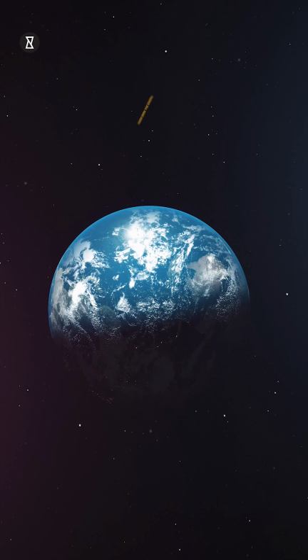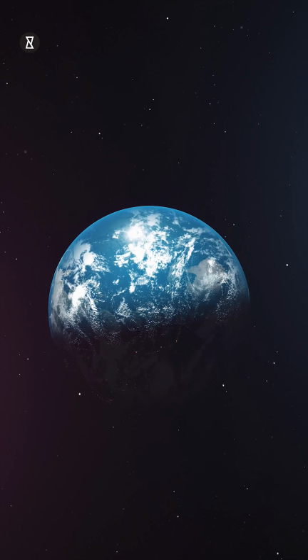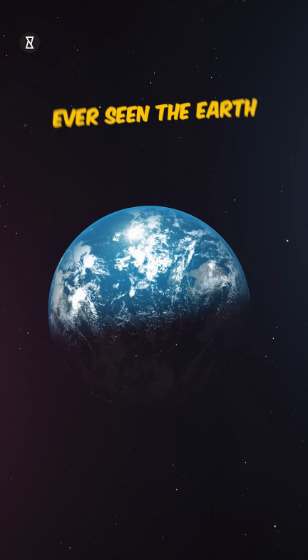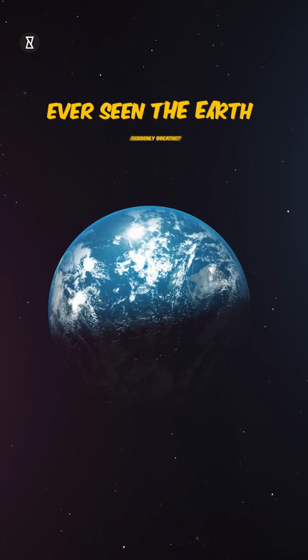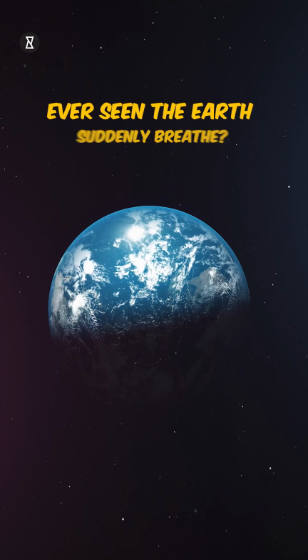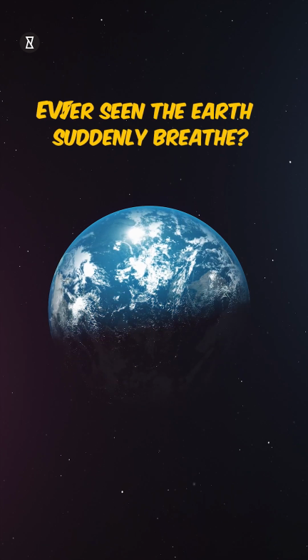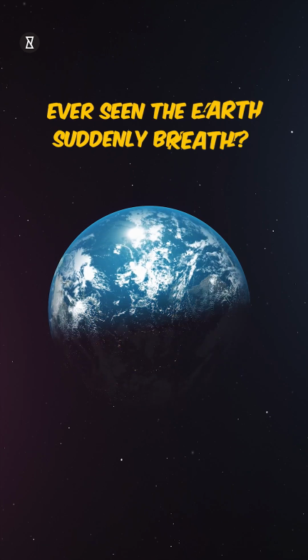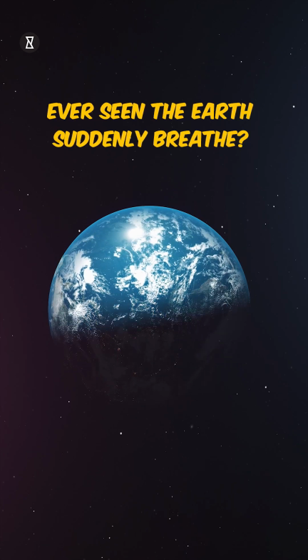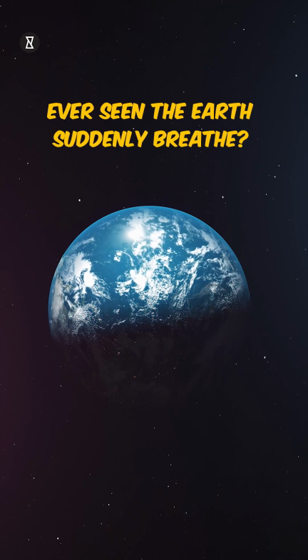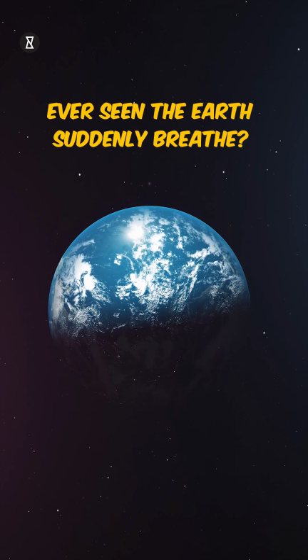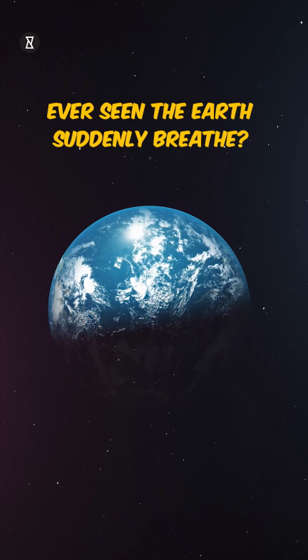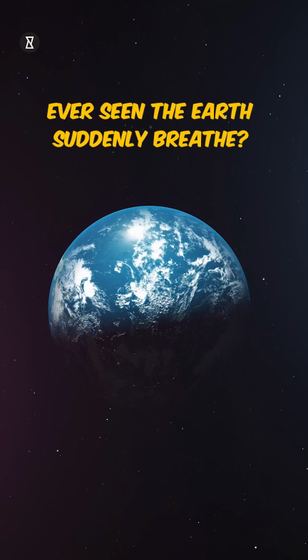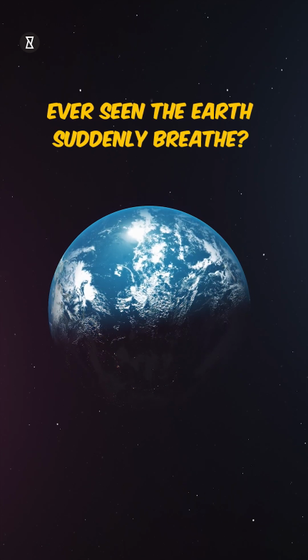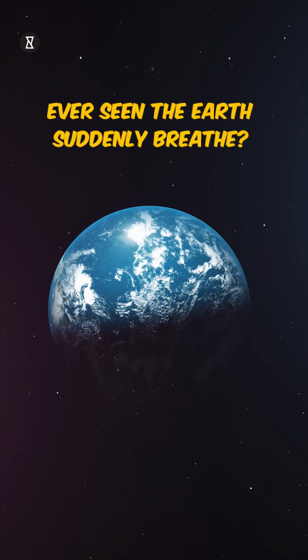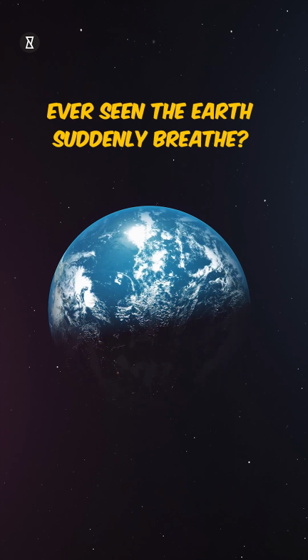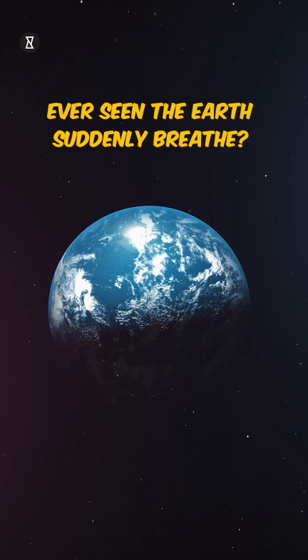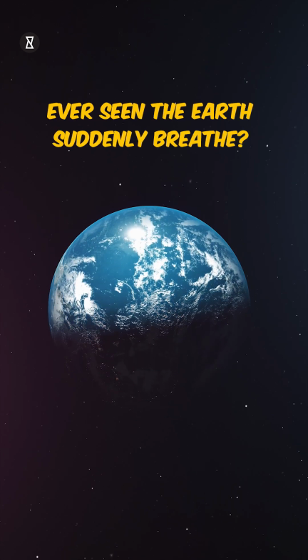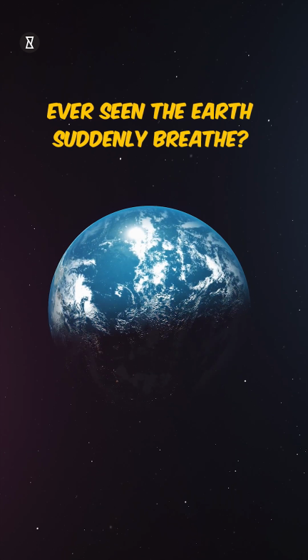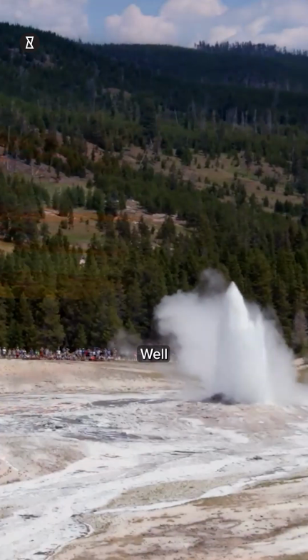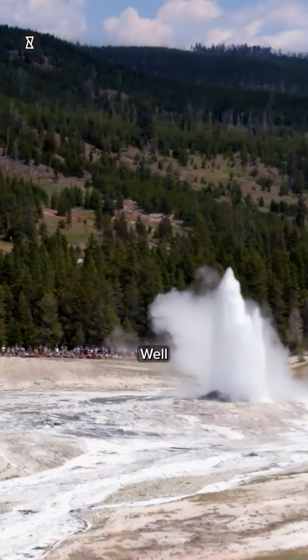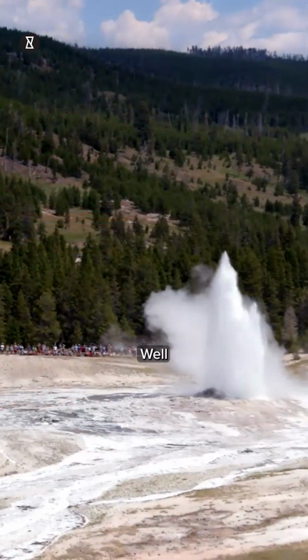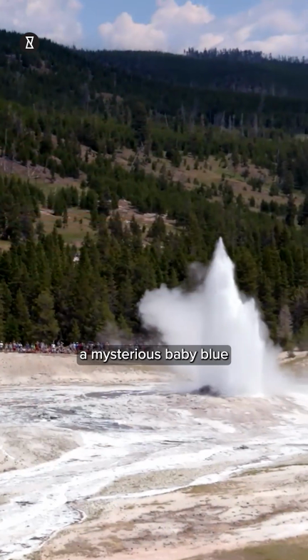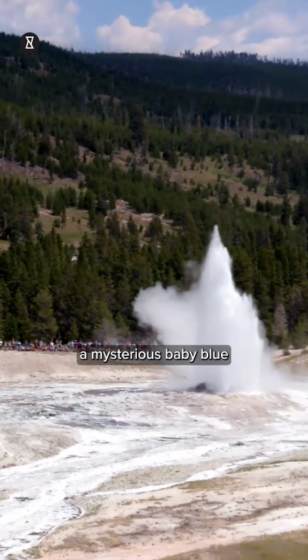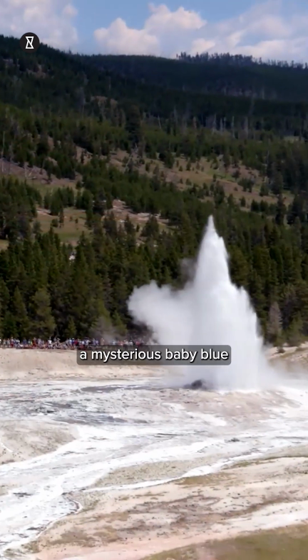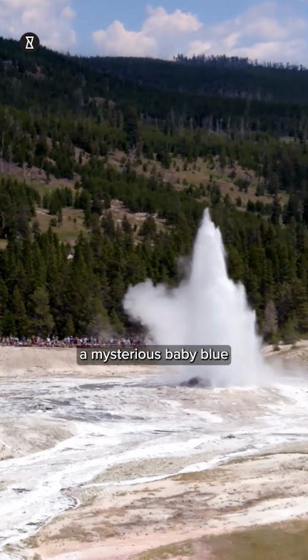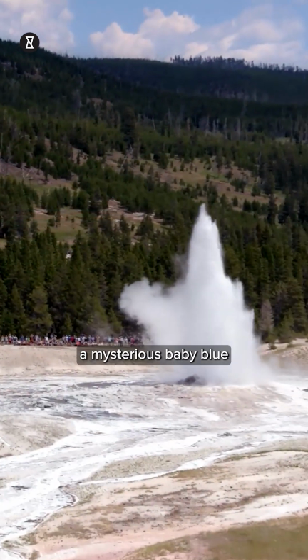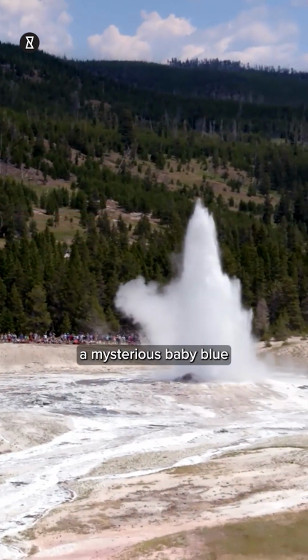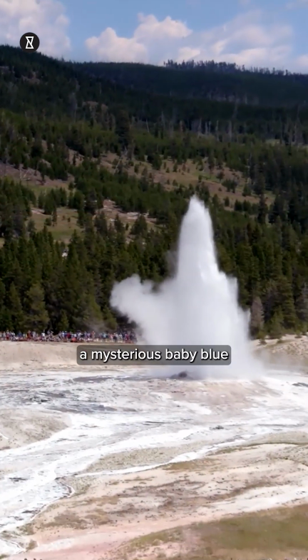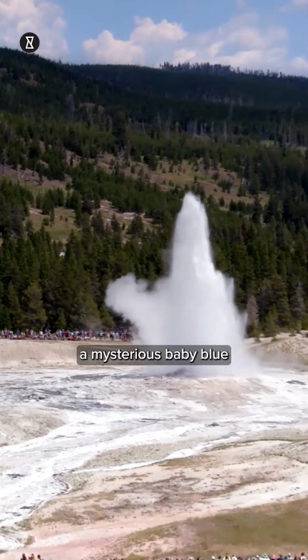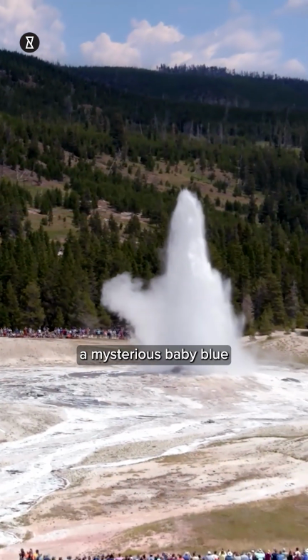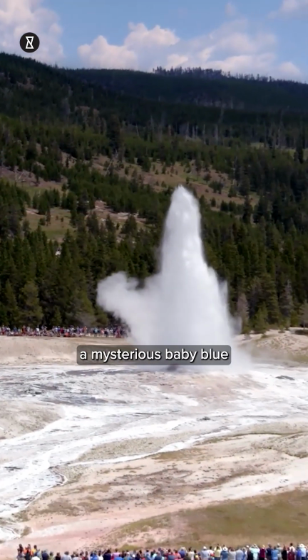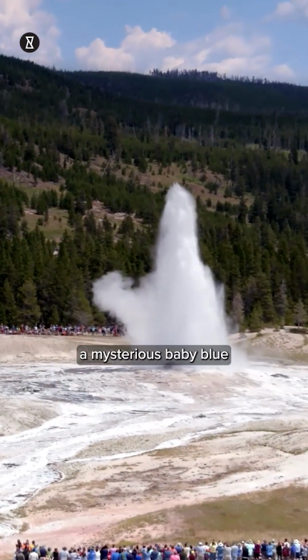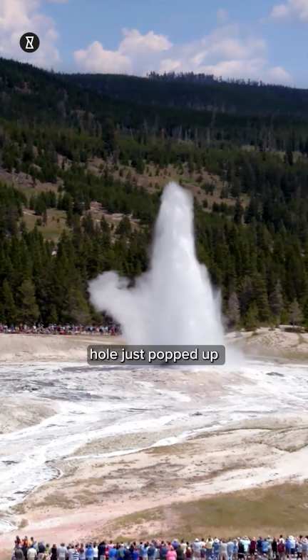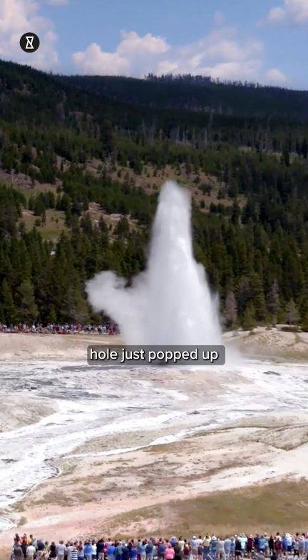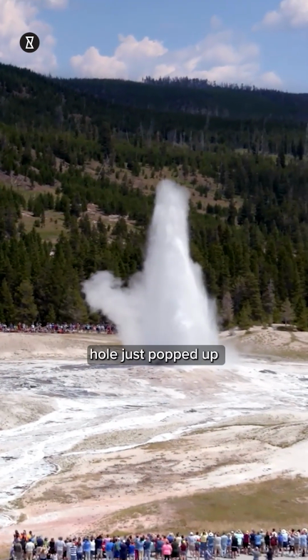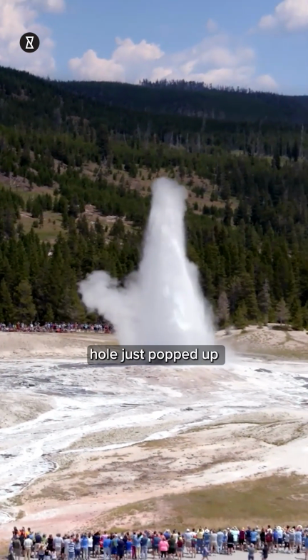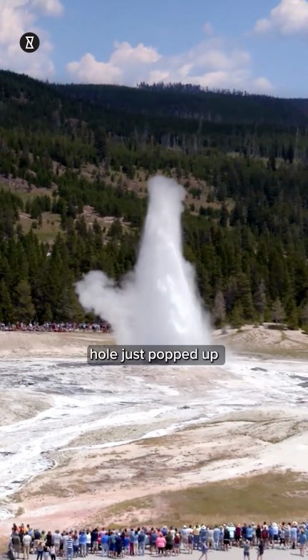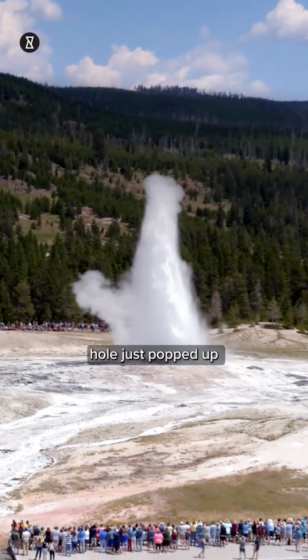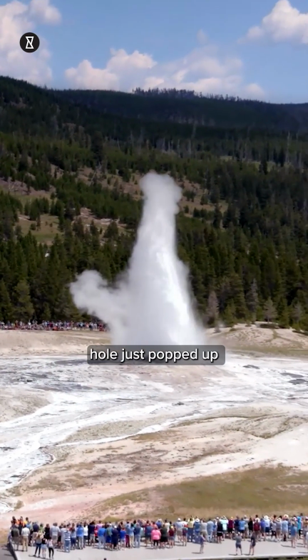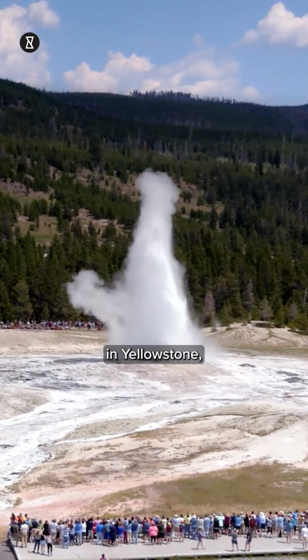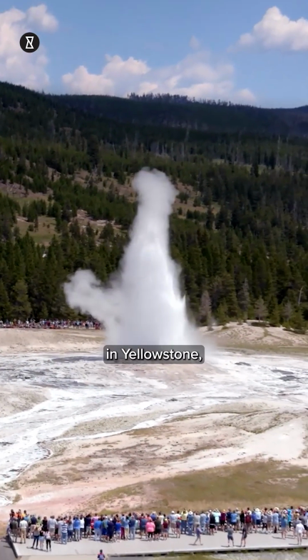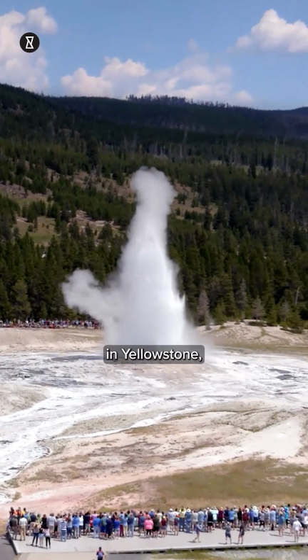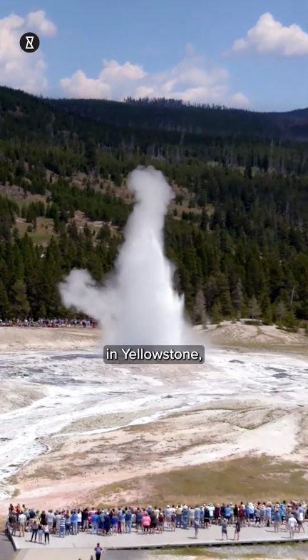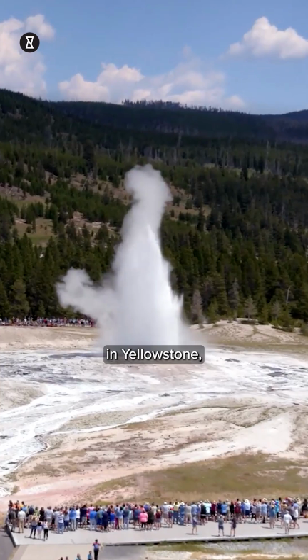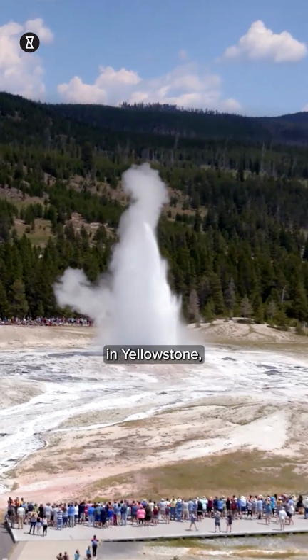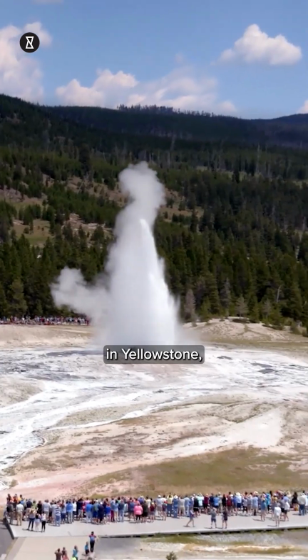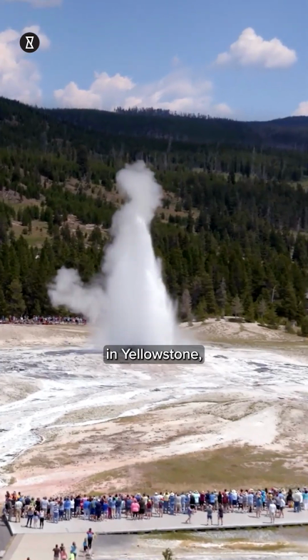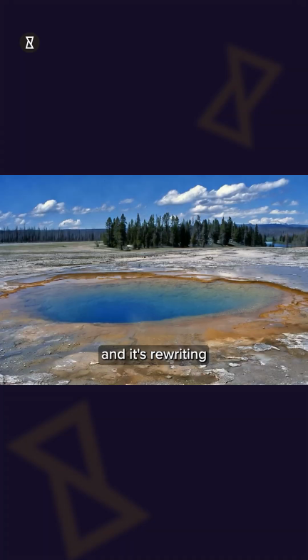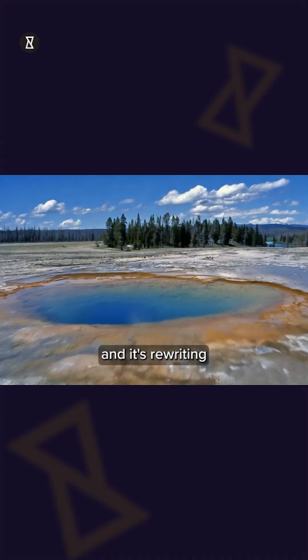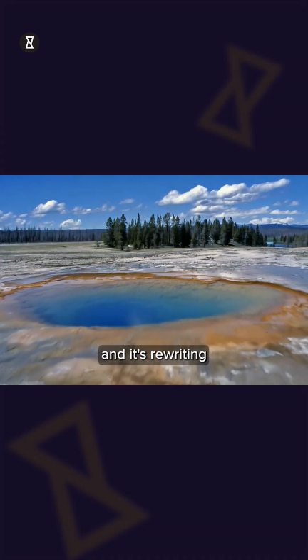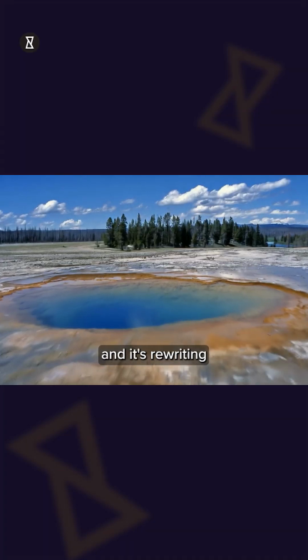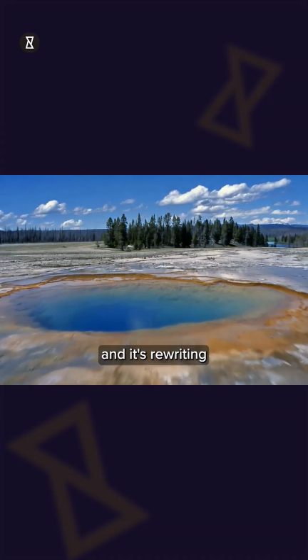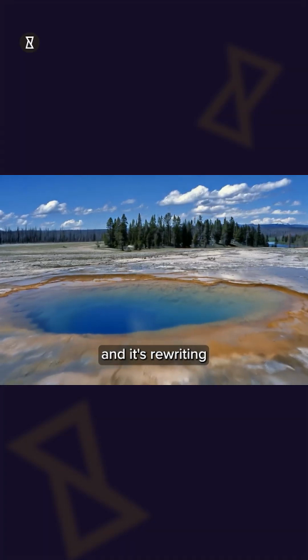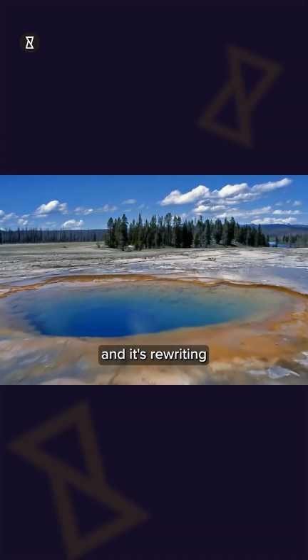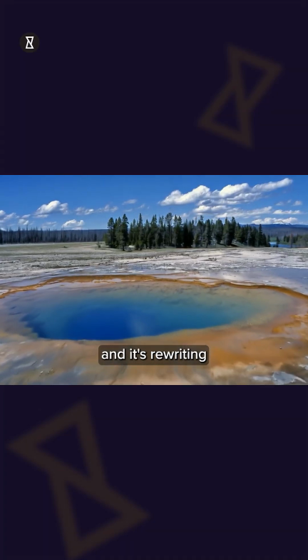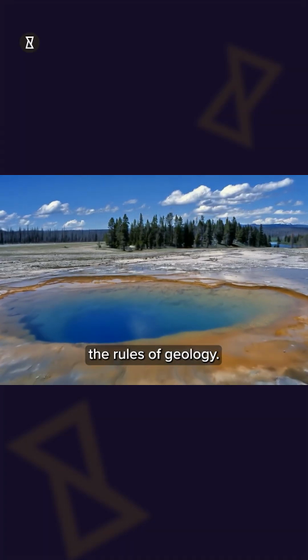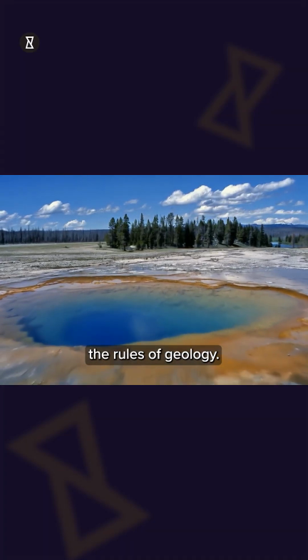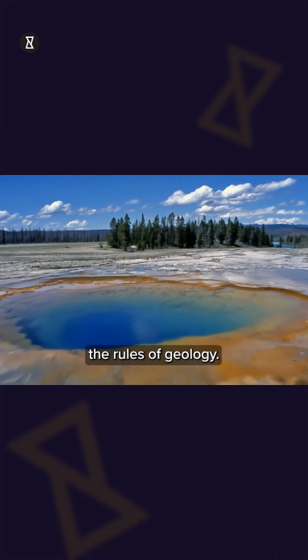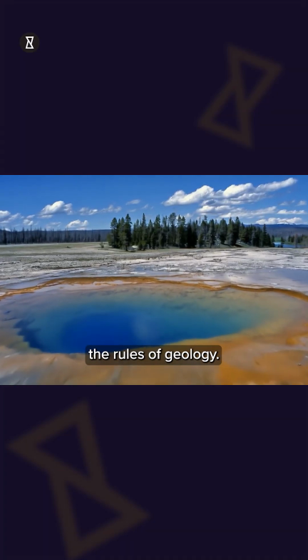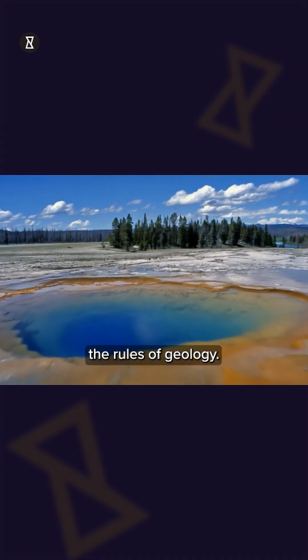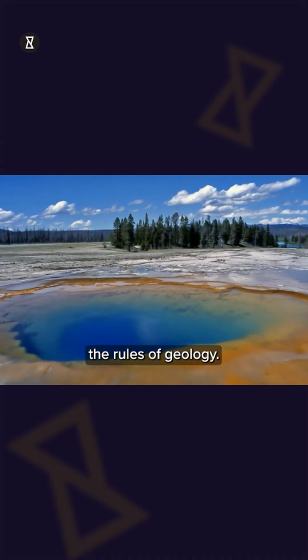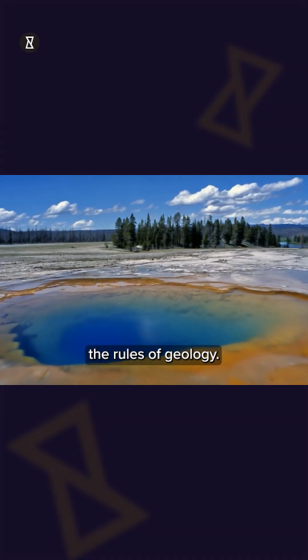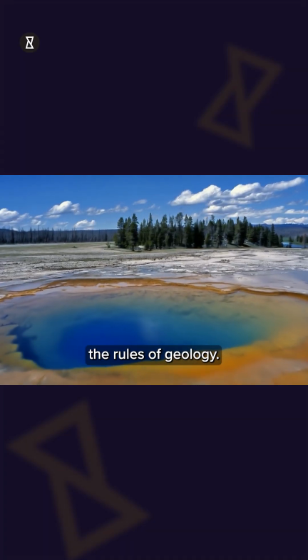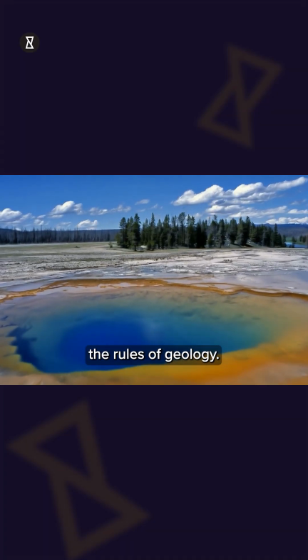Ever seen the Earth suddenly breathe? Well, a mysterious baby blue hole just popped up in Yellowstone, and it's rewriting the rules of geology.